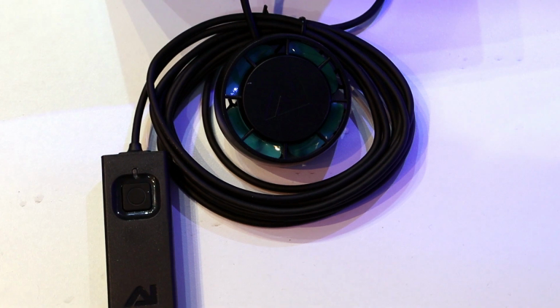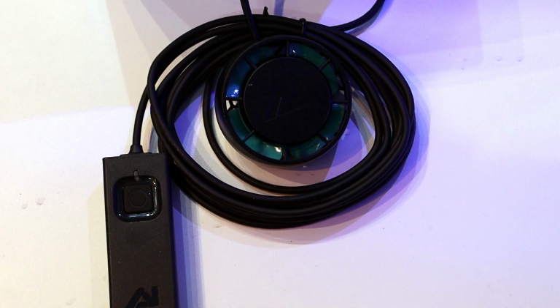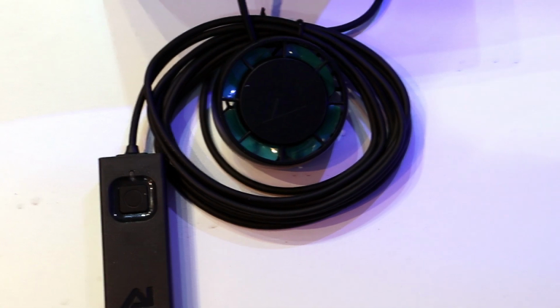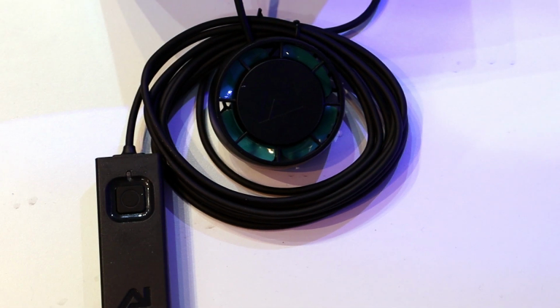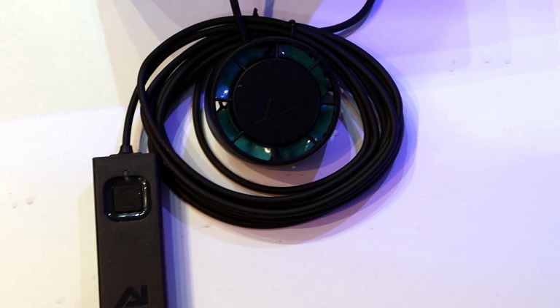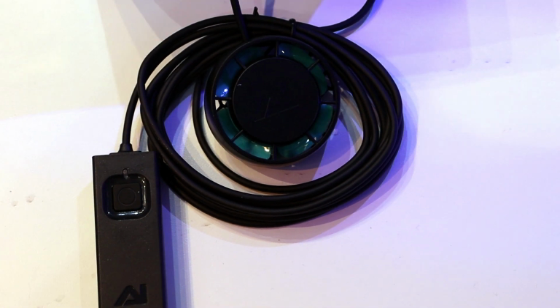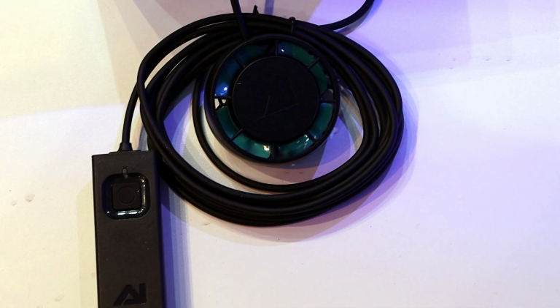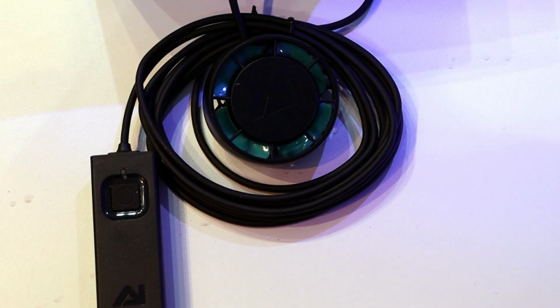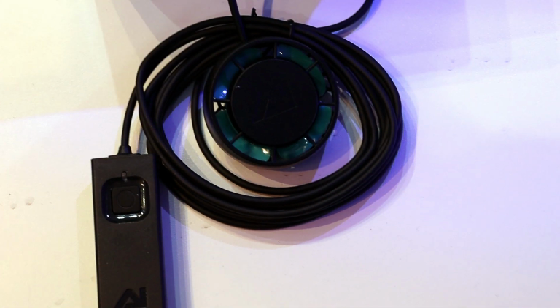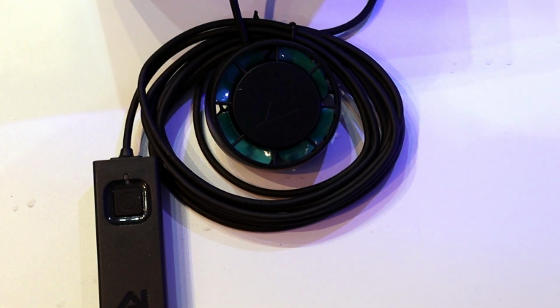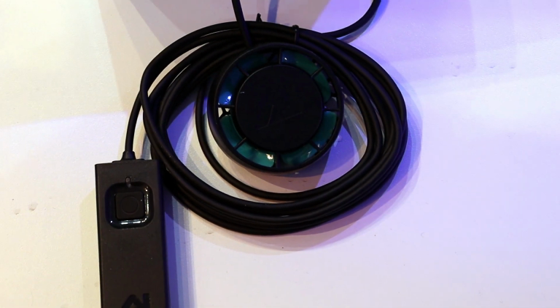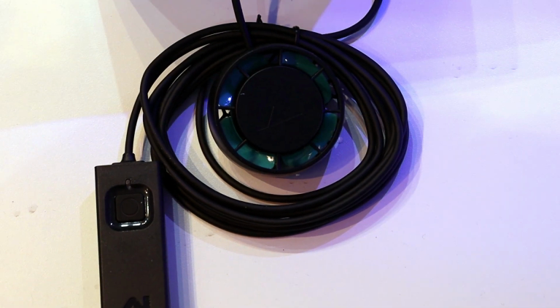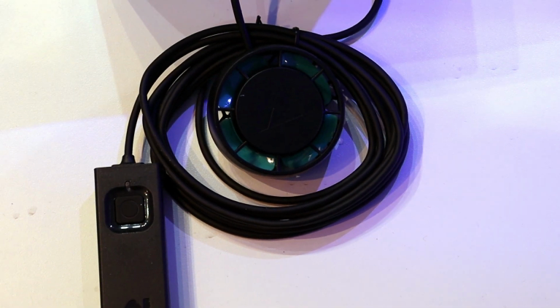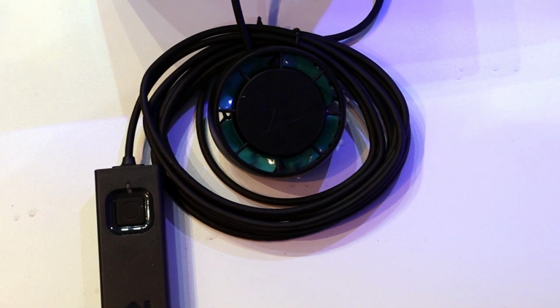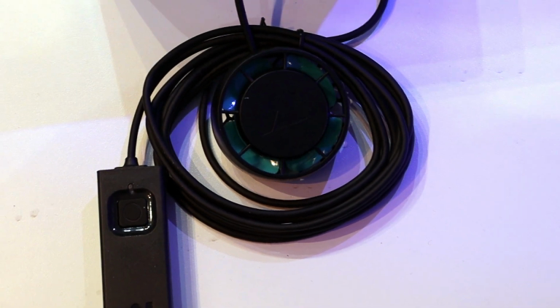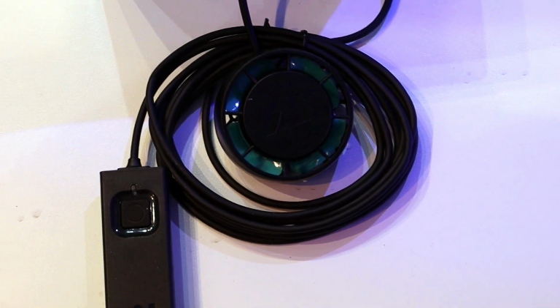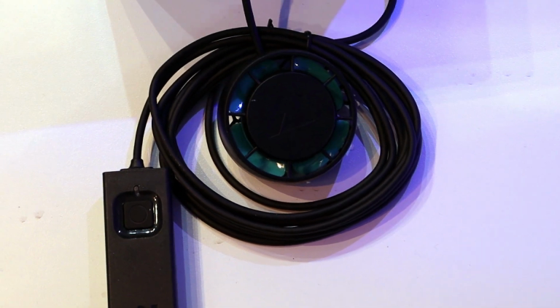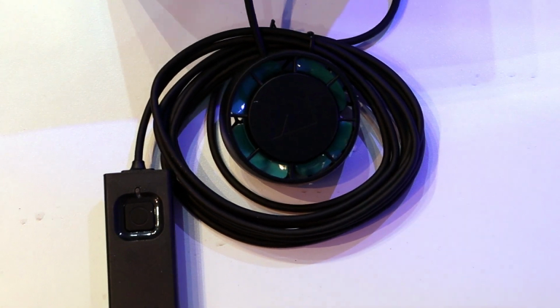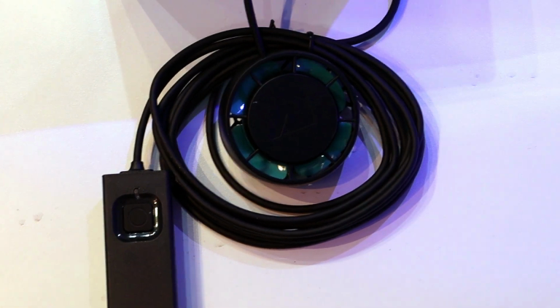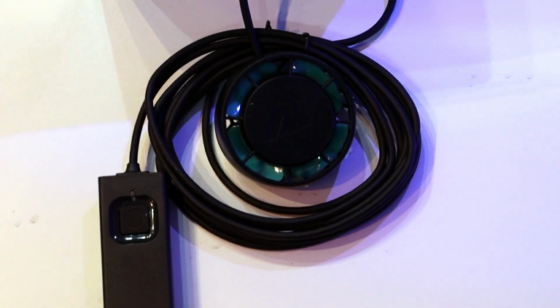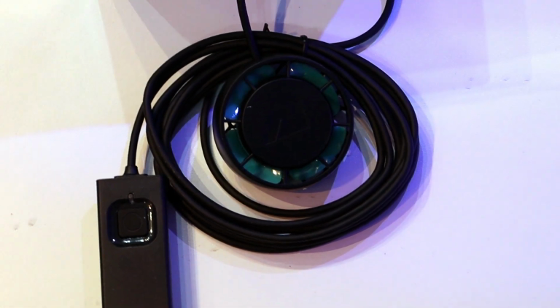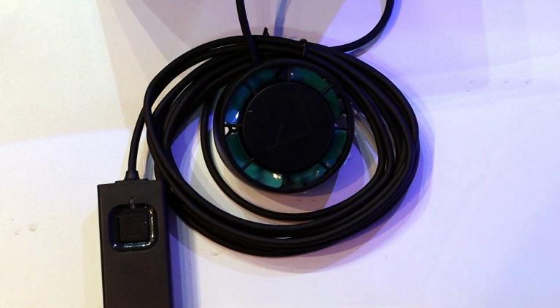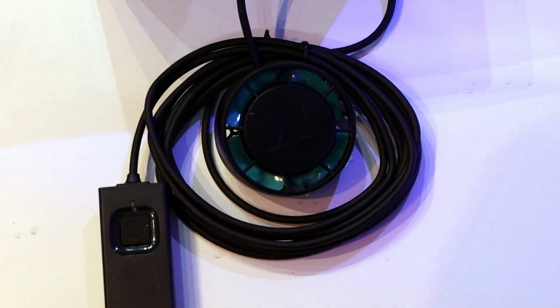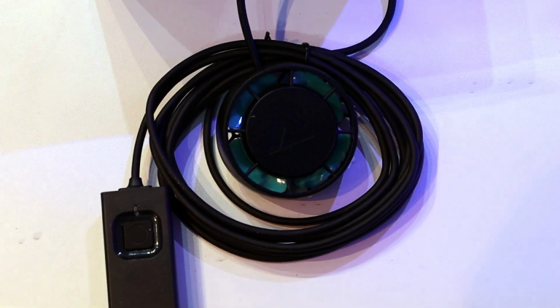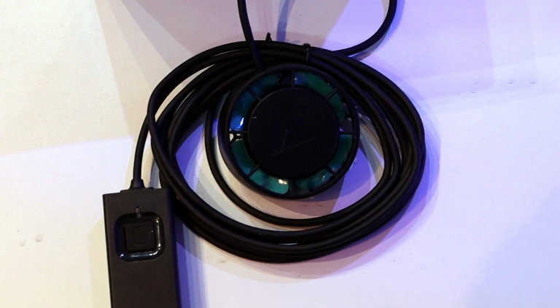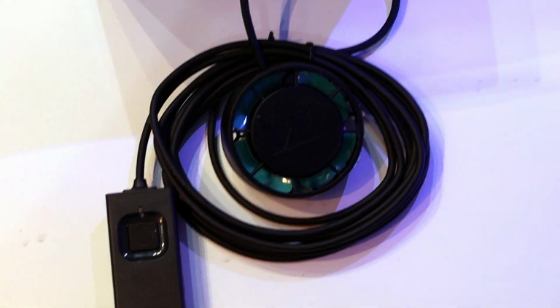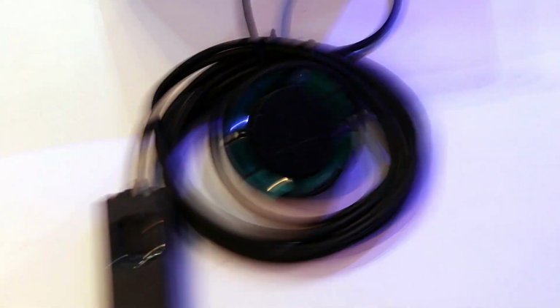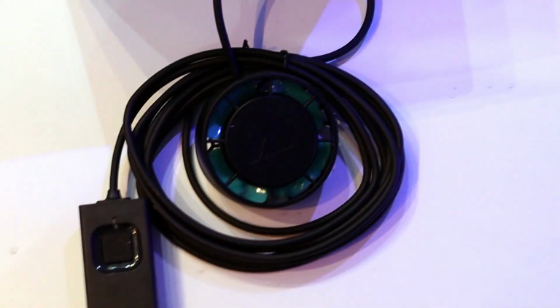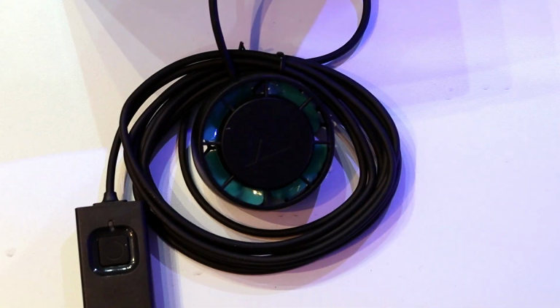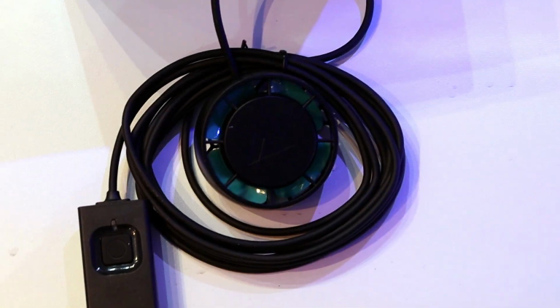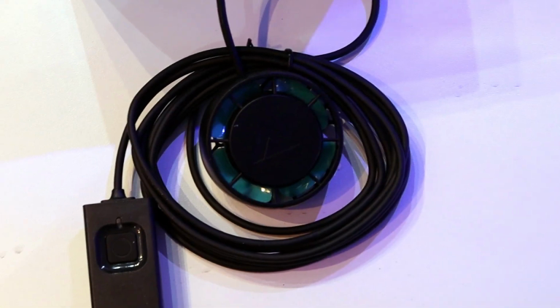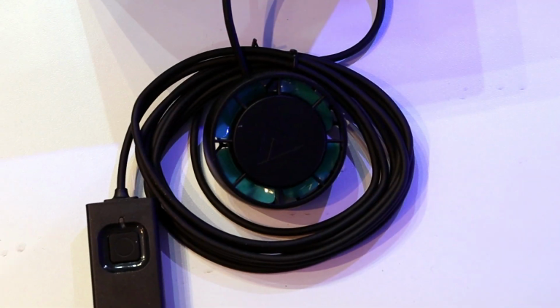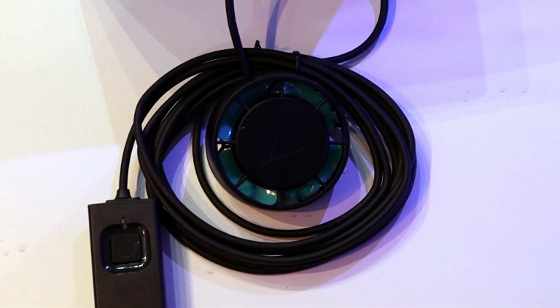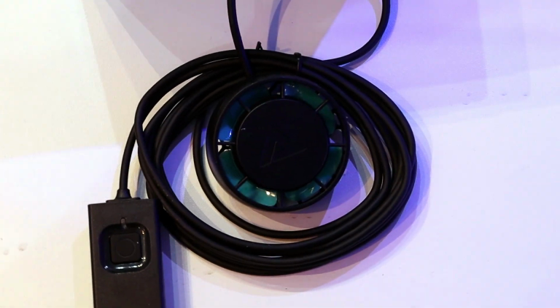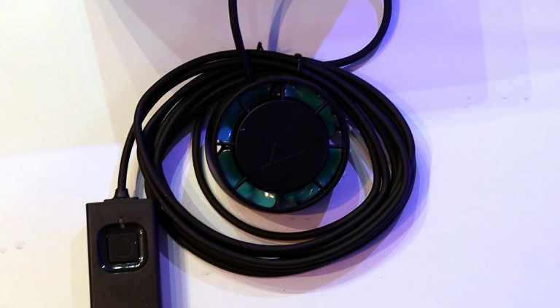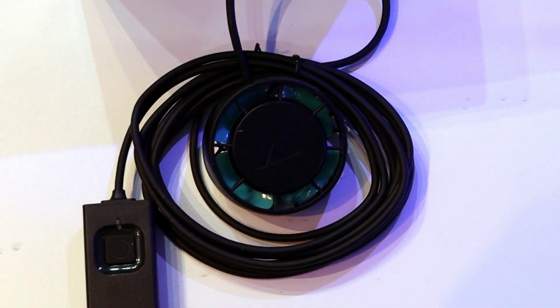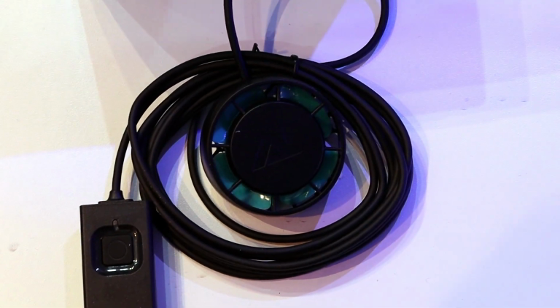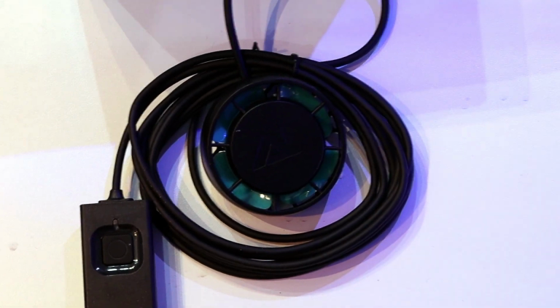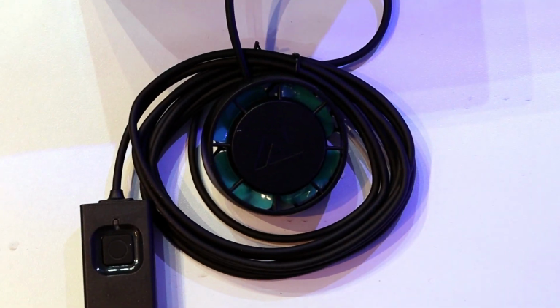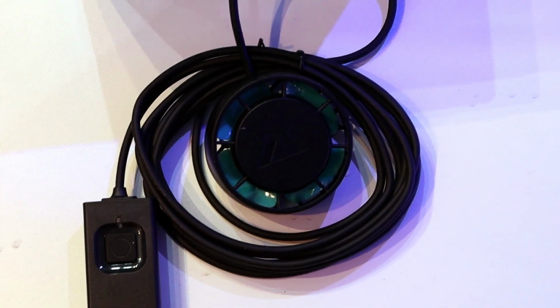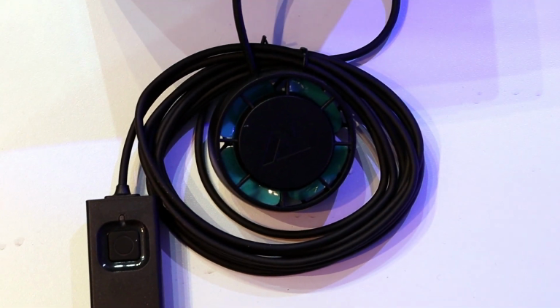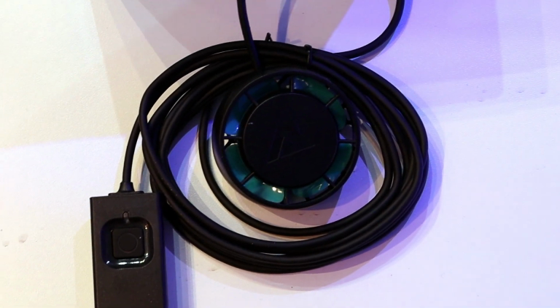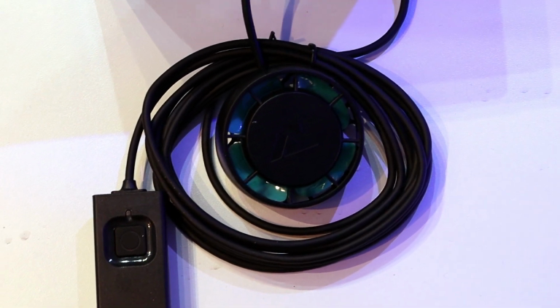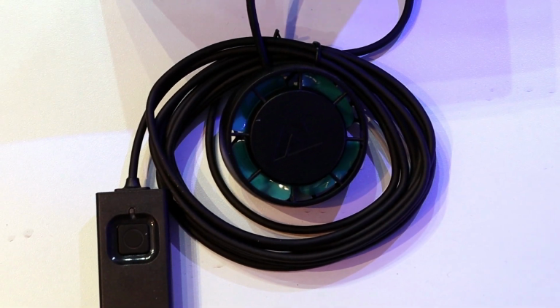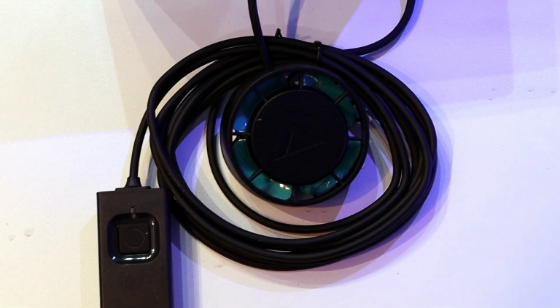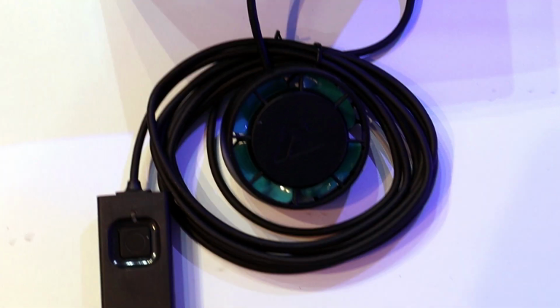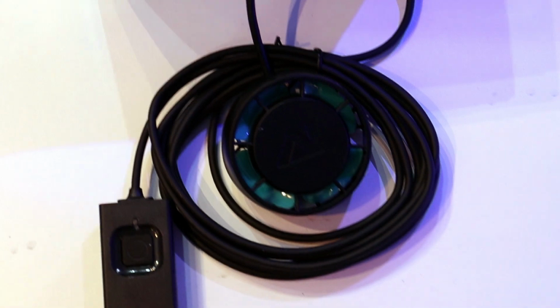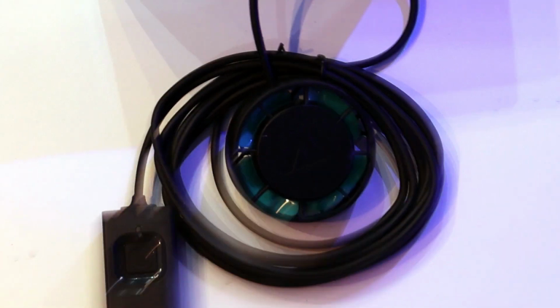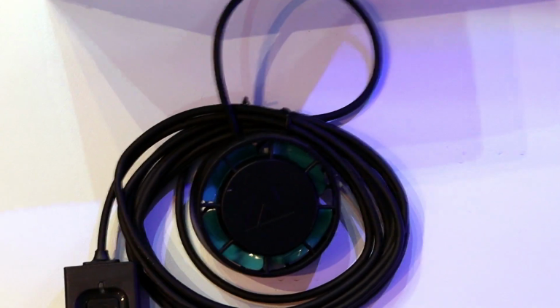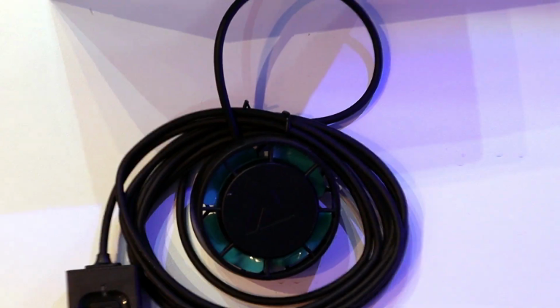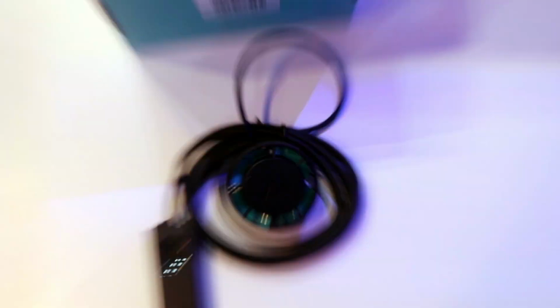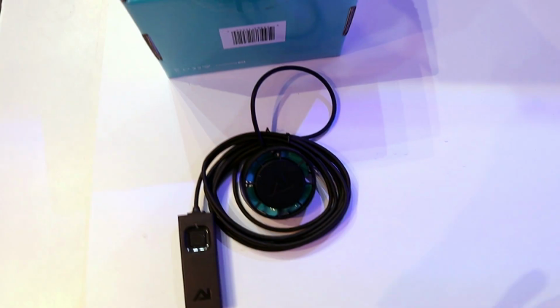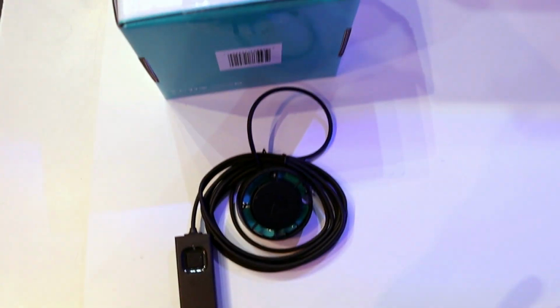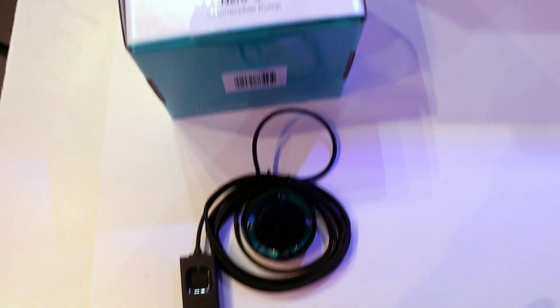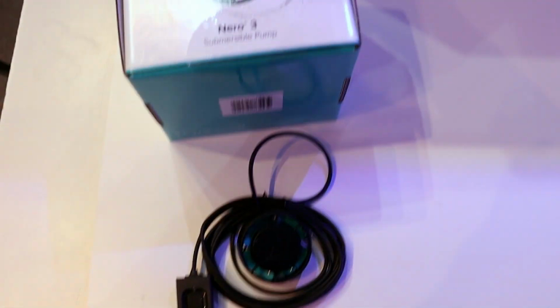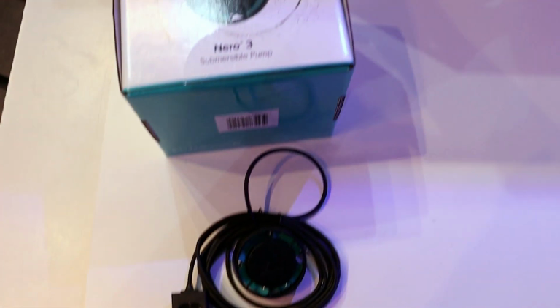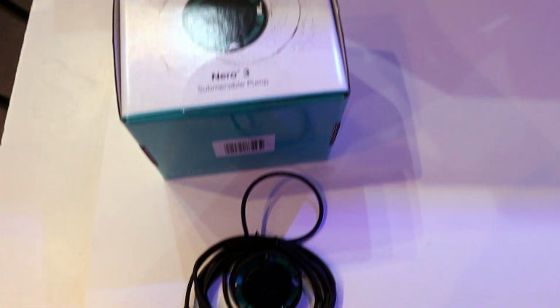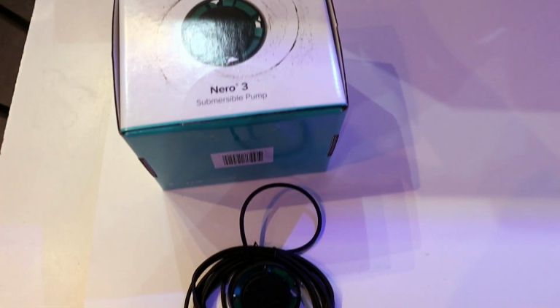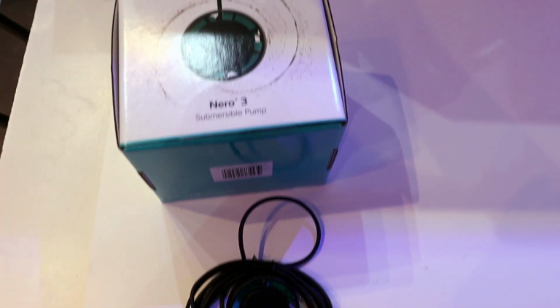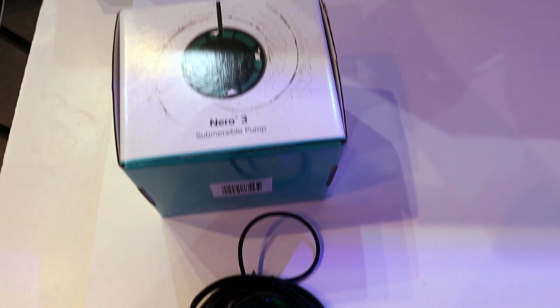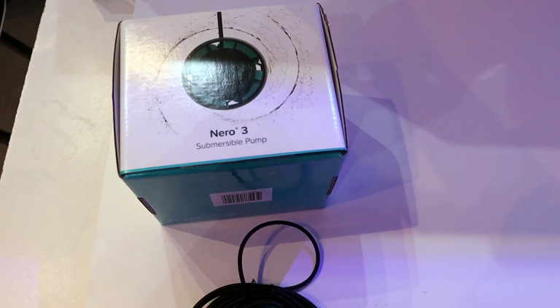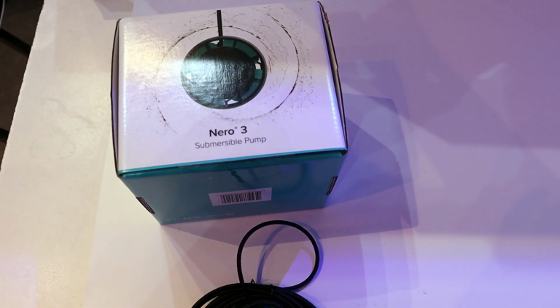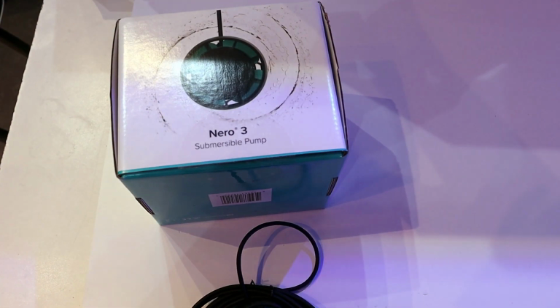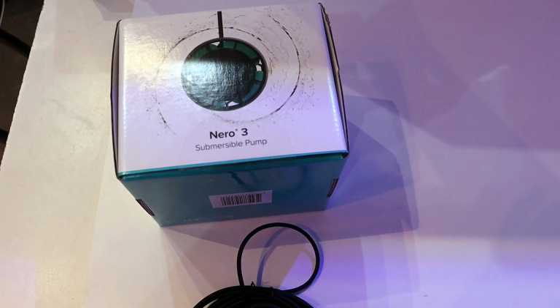Hey, what's up my fellow Reavers, FragboxTV, and I want to talk to you again because I can't stop saying enough good things about this Nero 3.